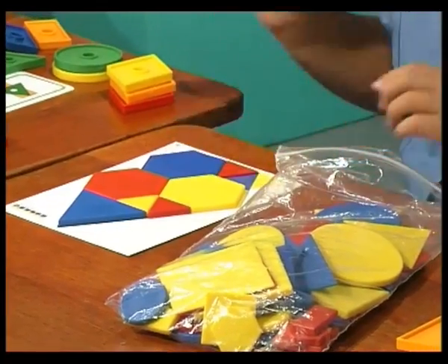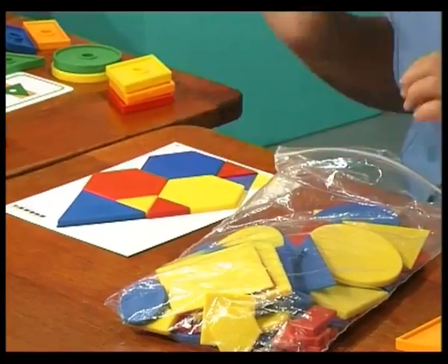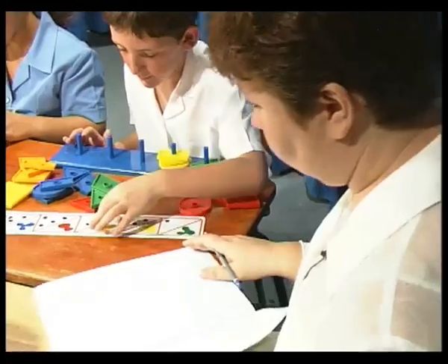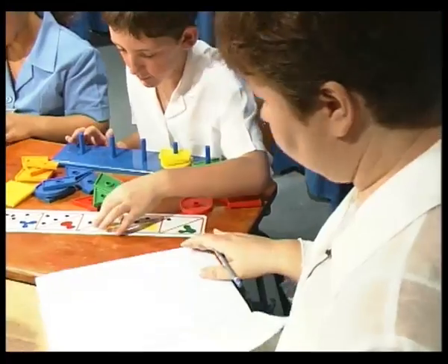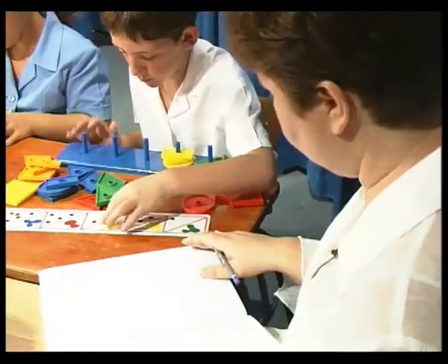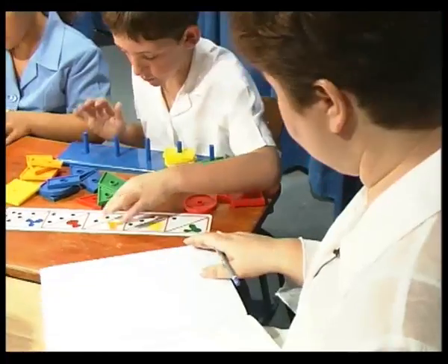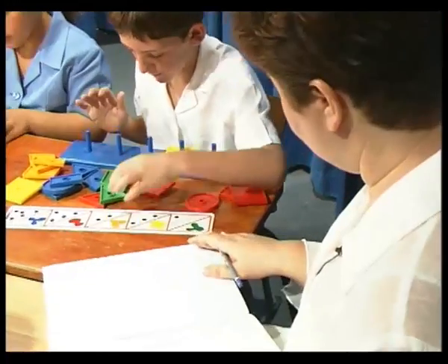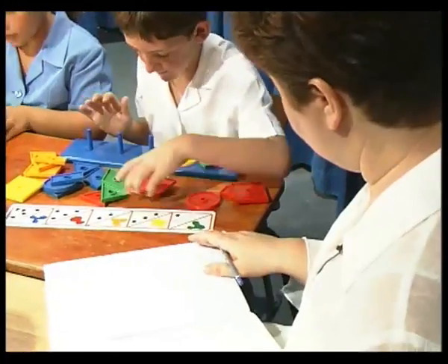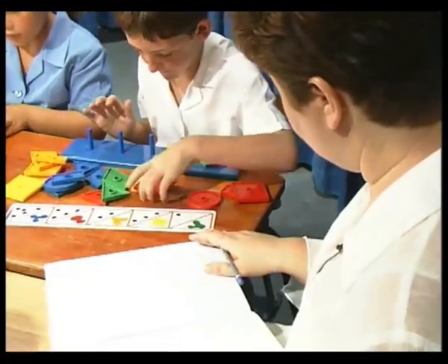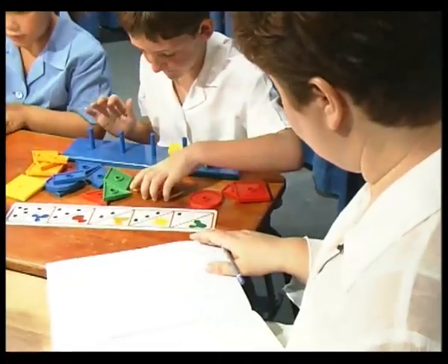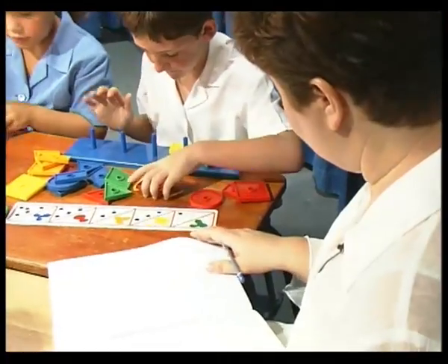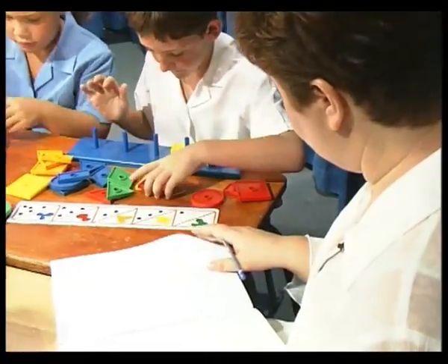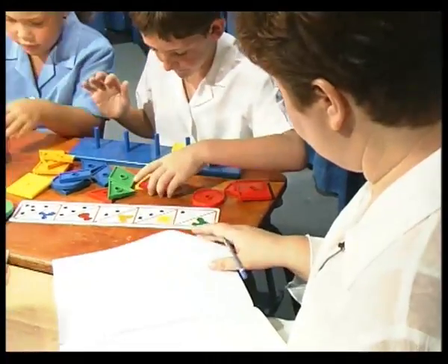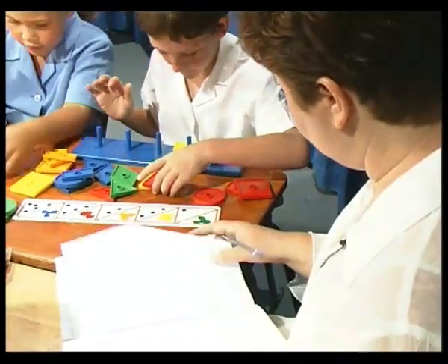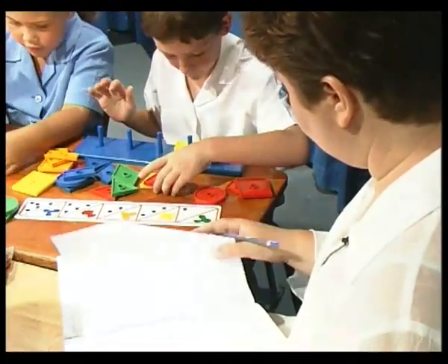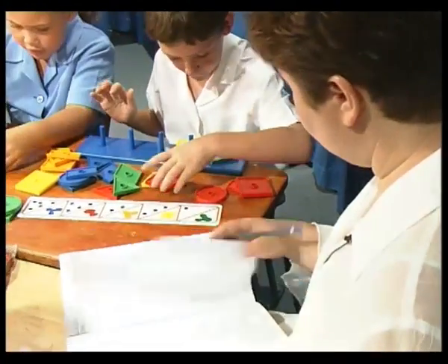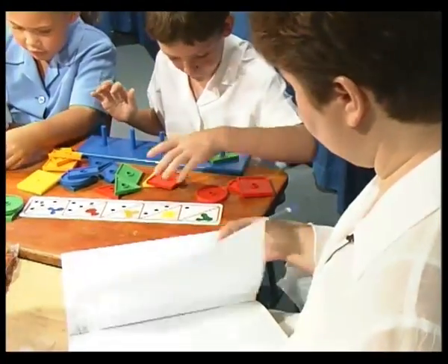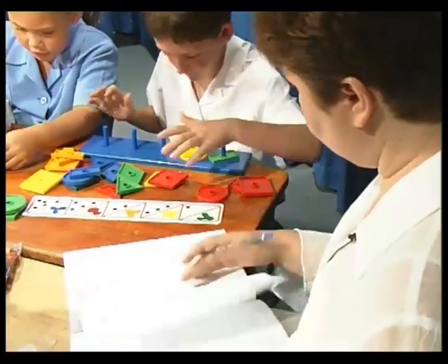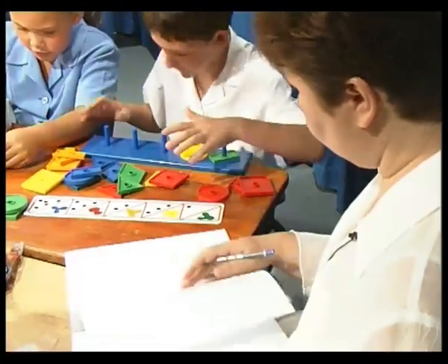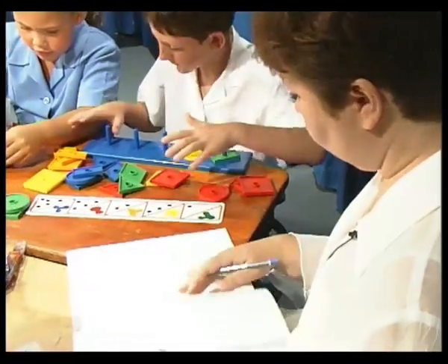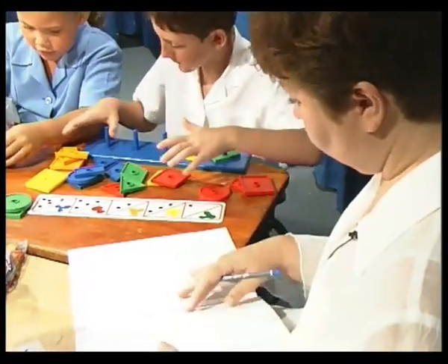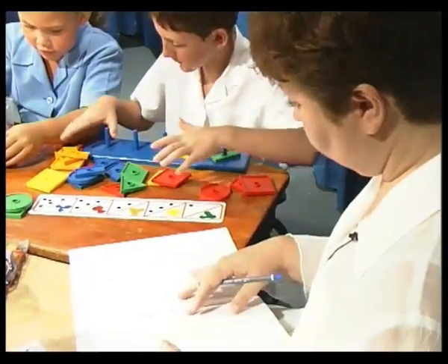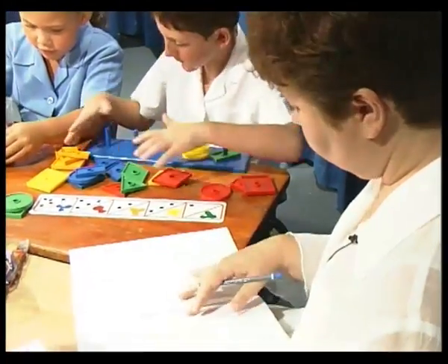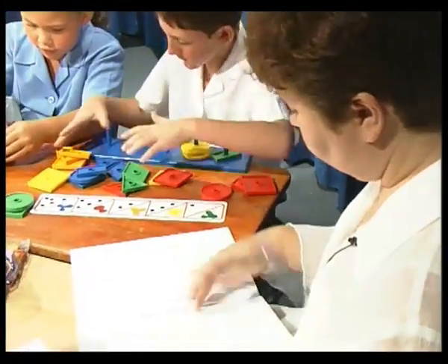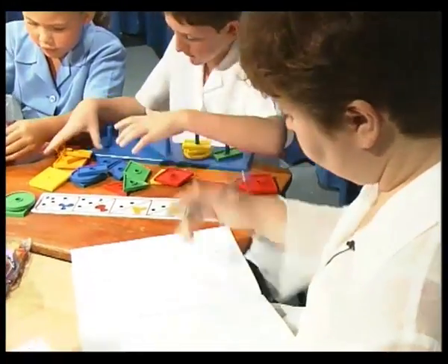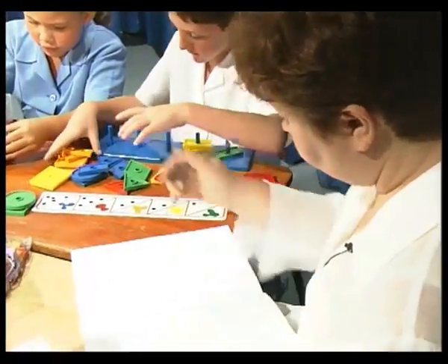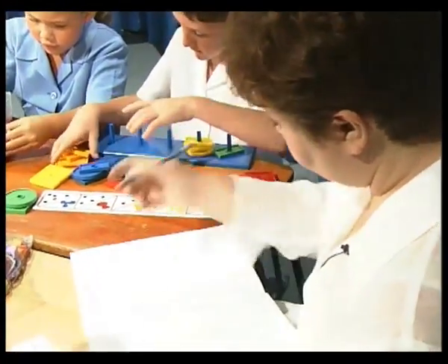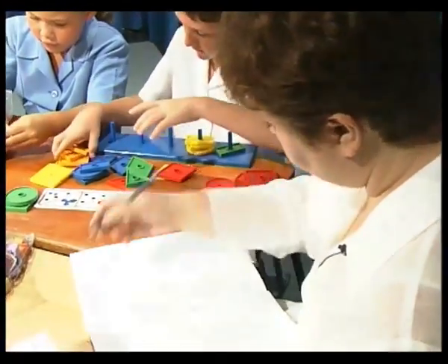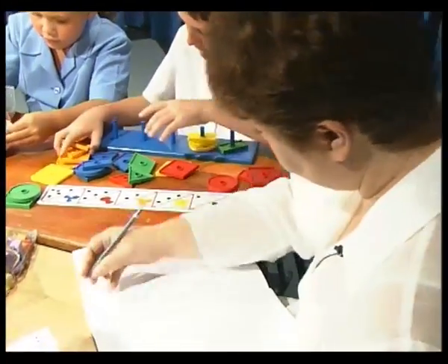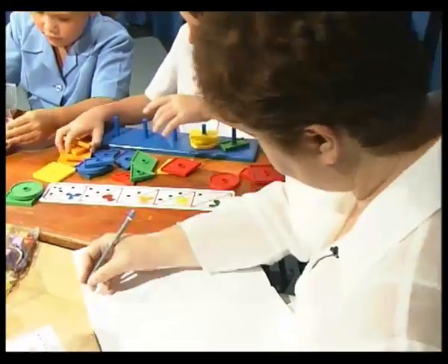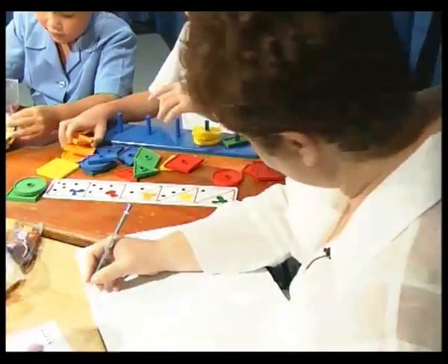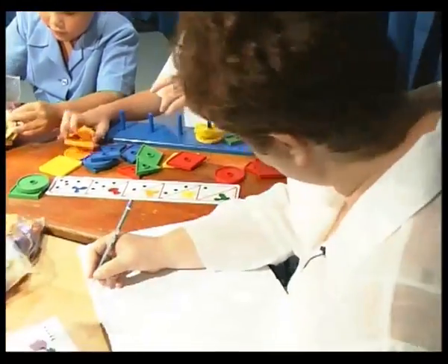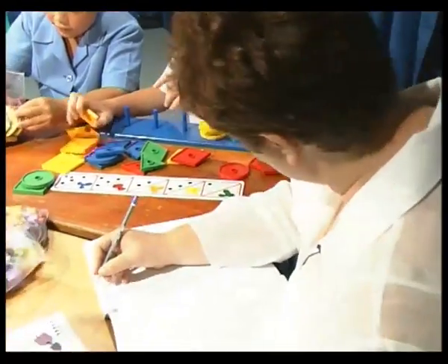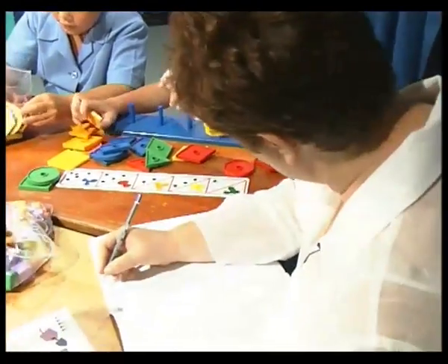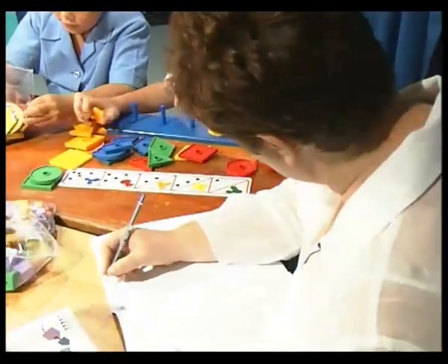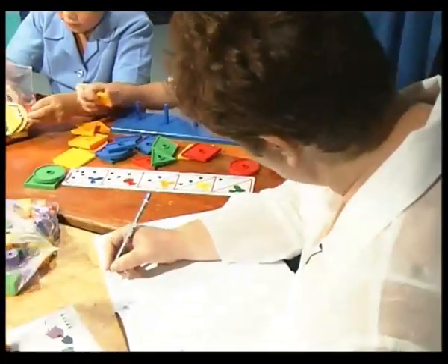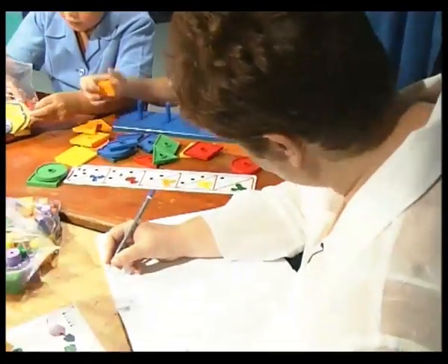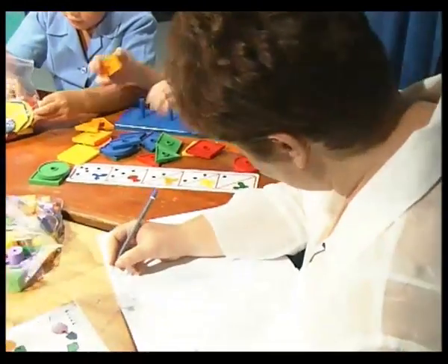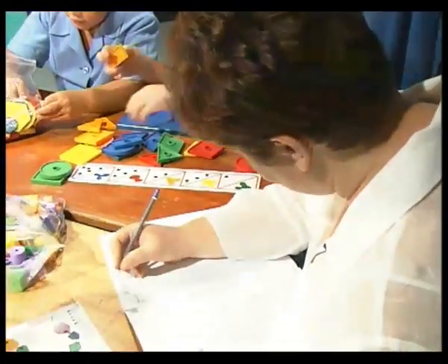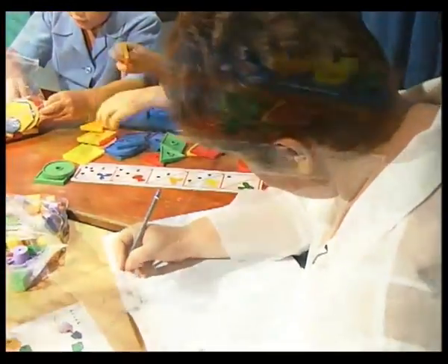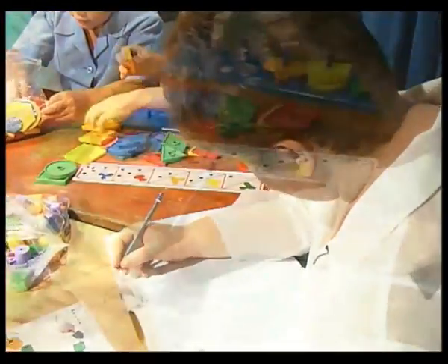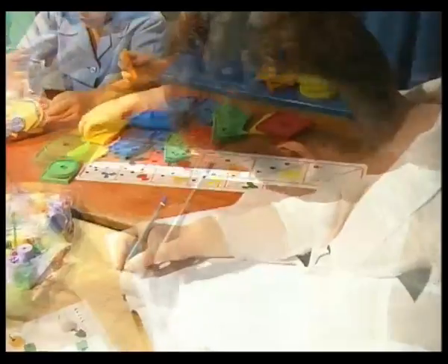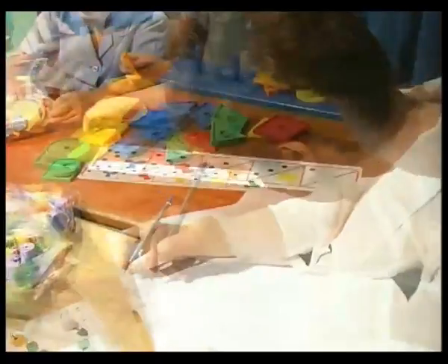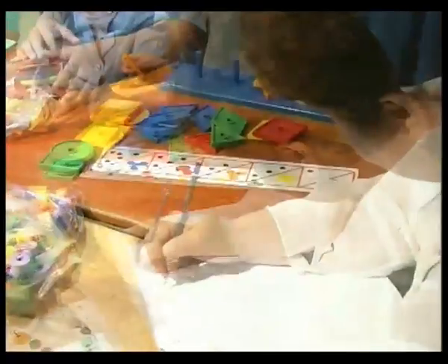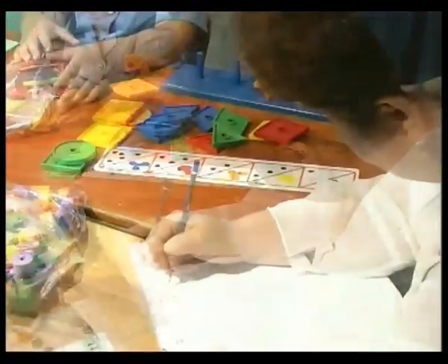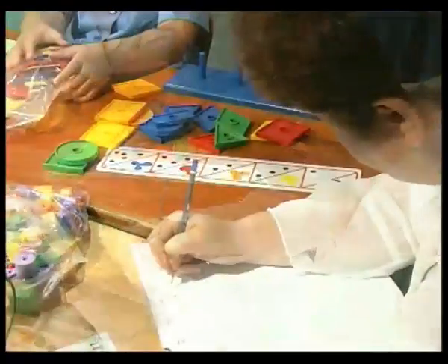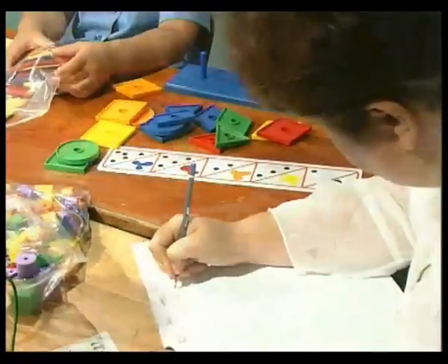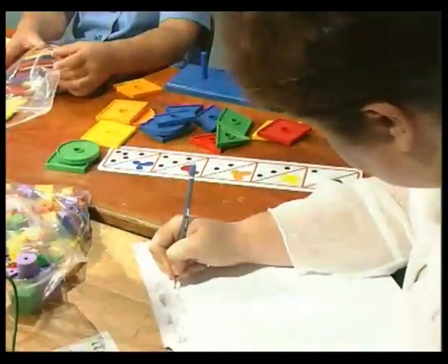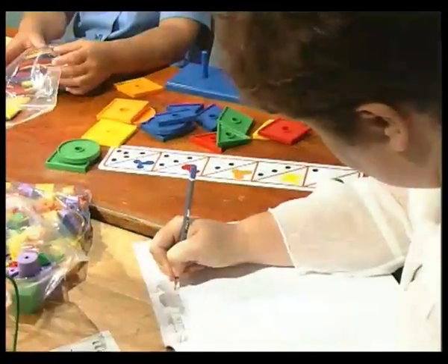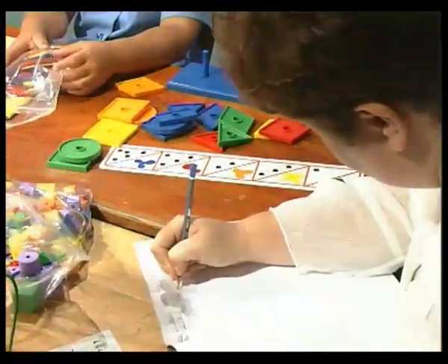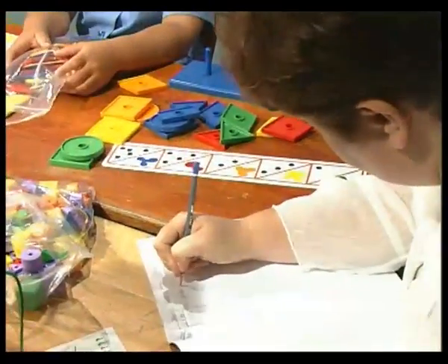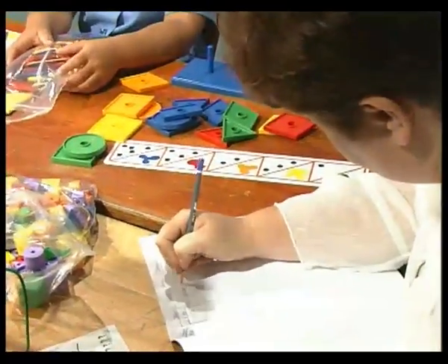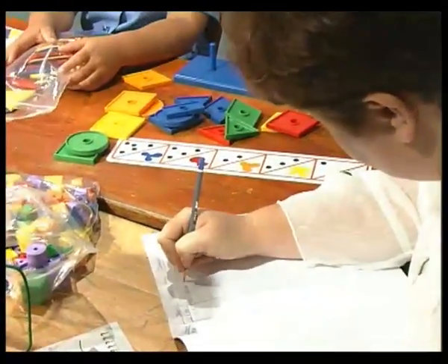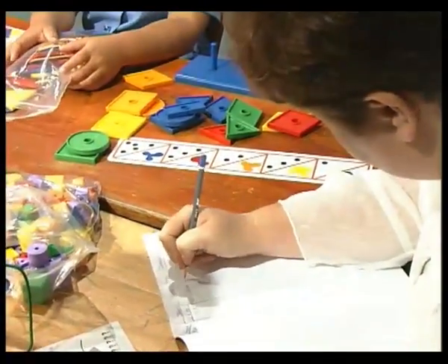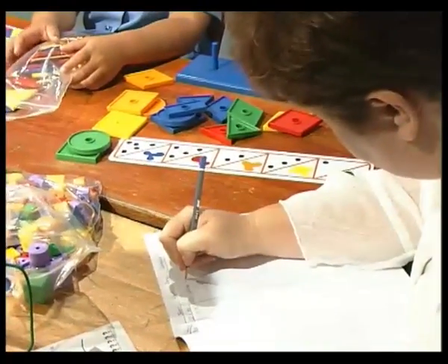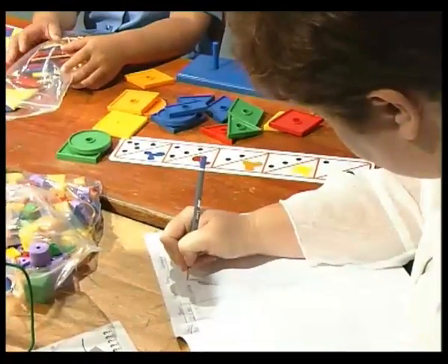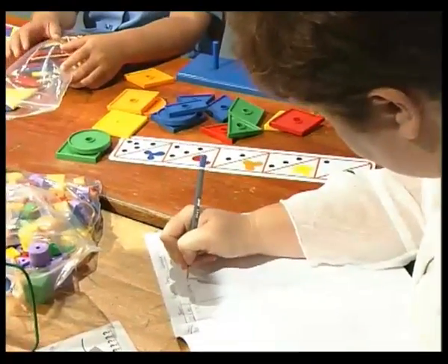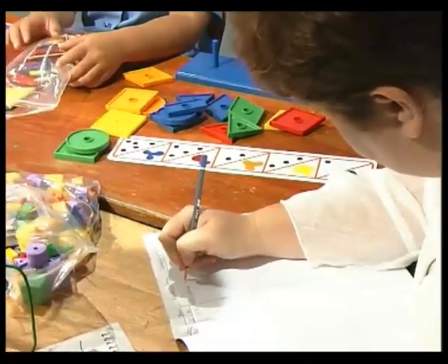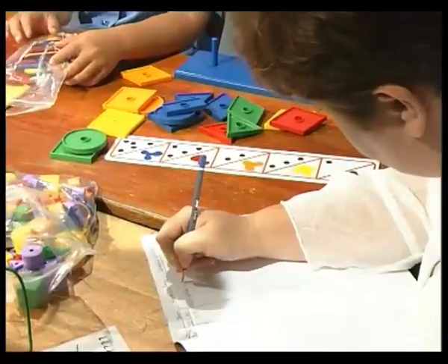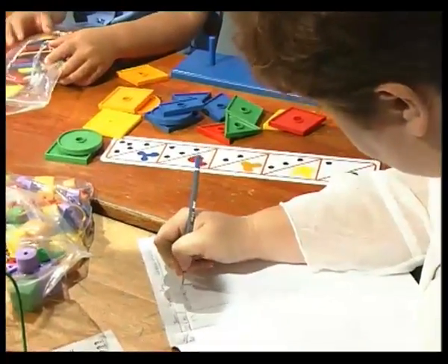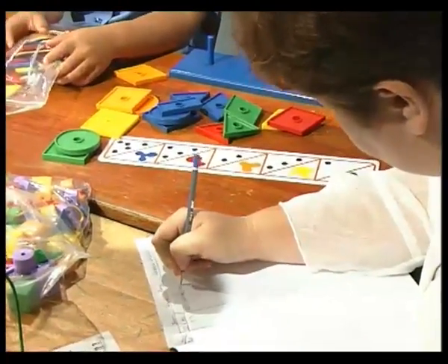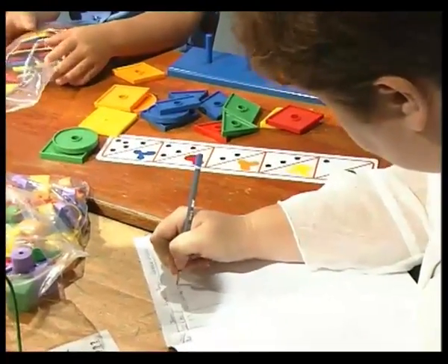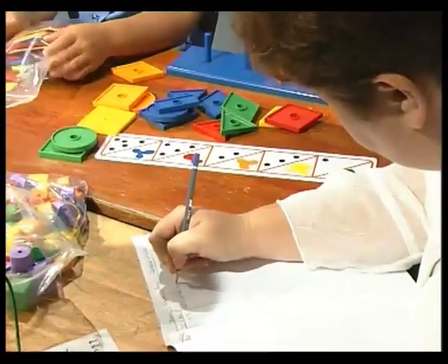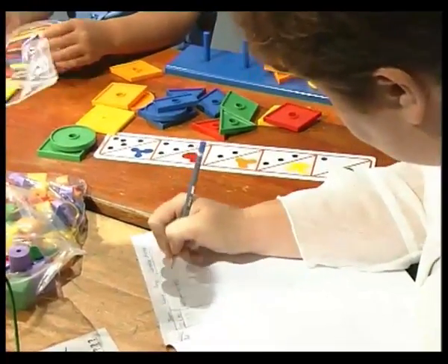It is advisable to have an observation book where any observations can easily and quickly be recorded.